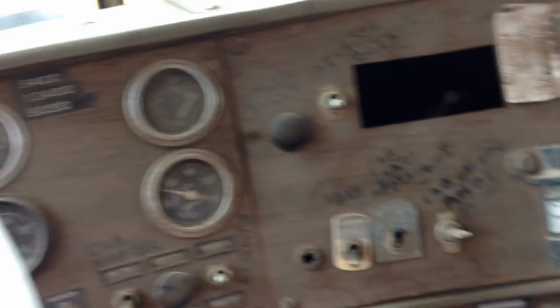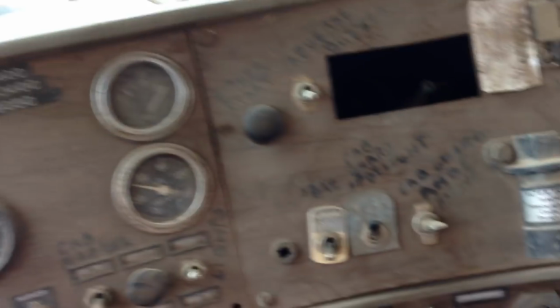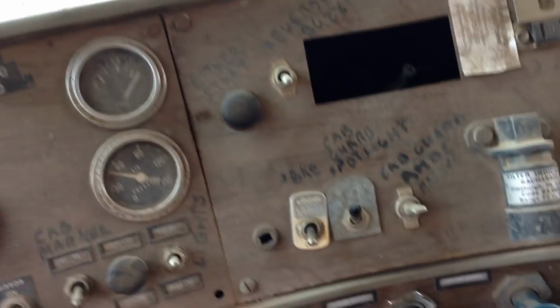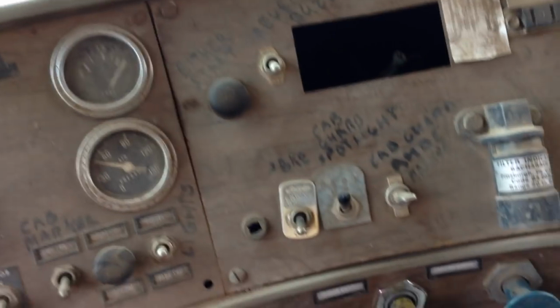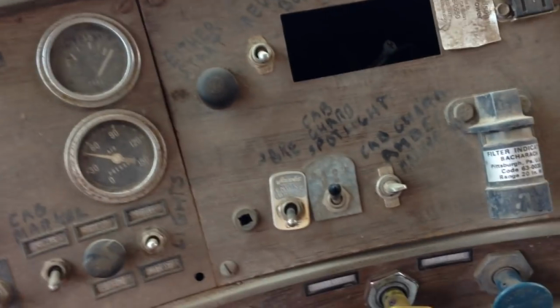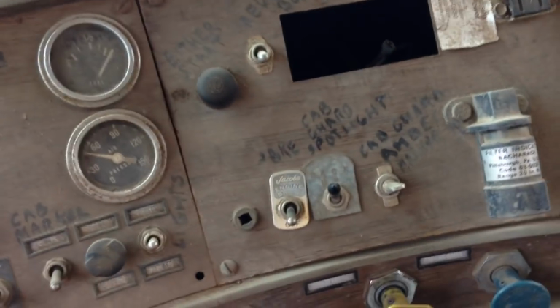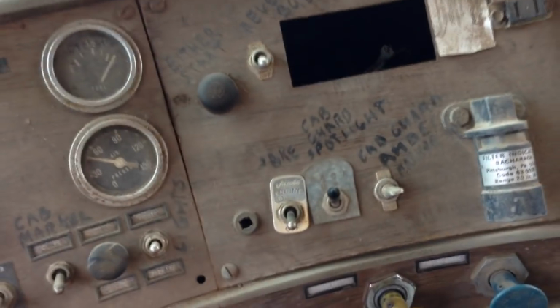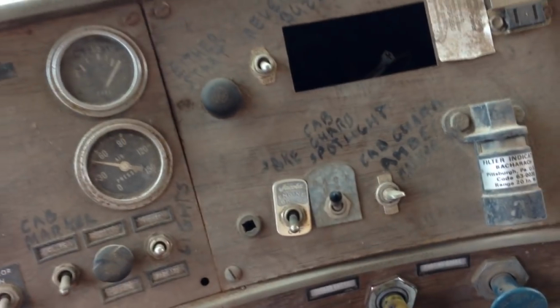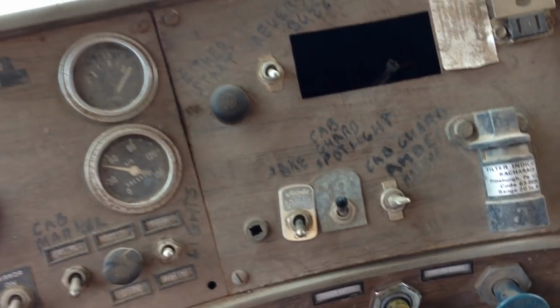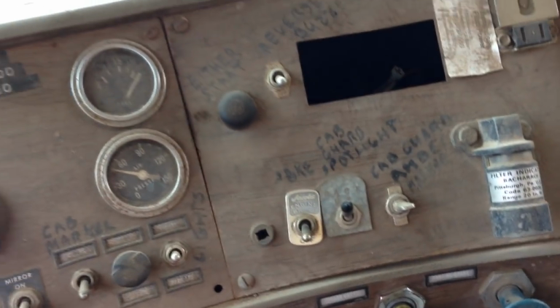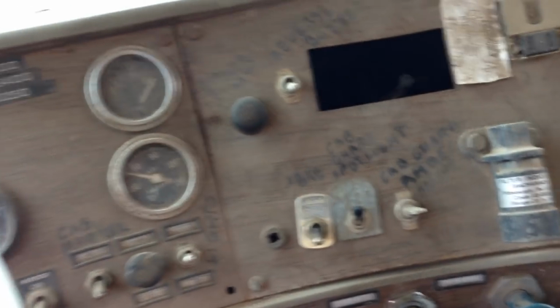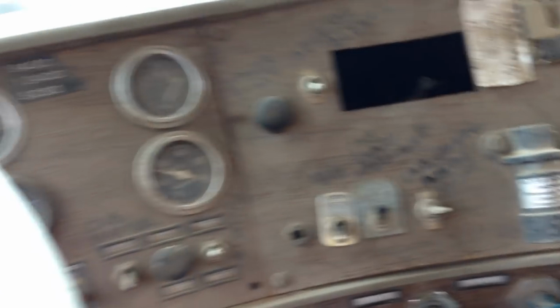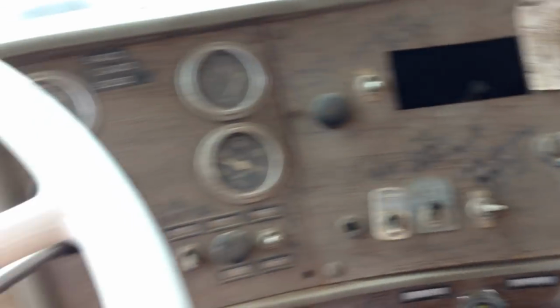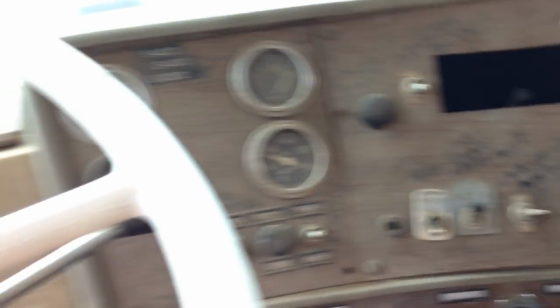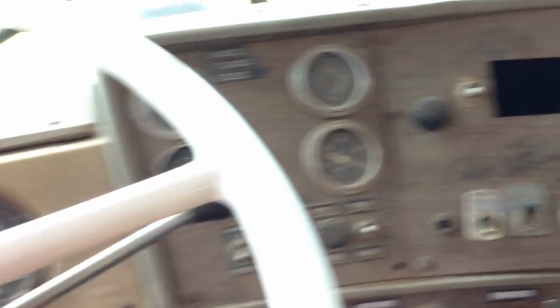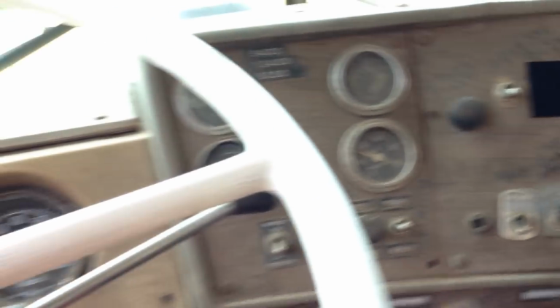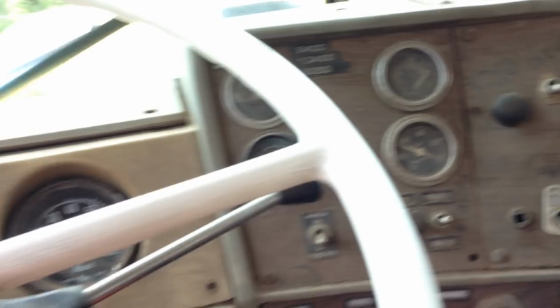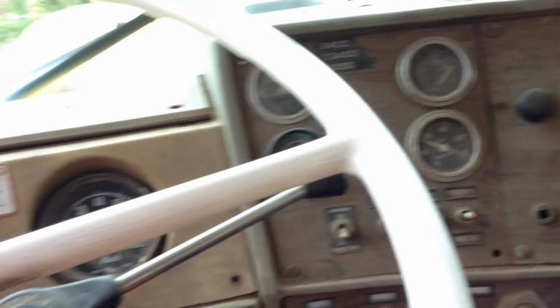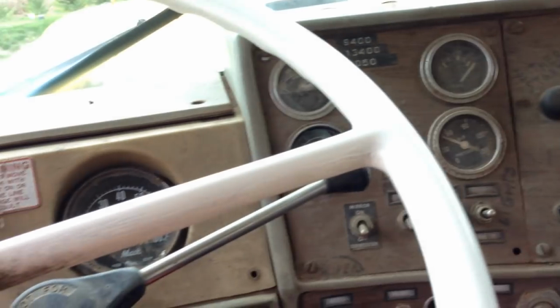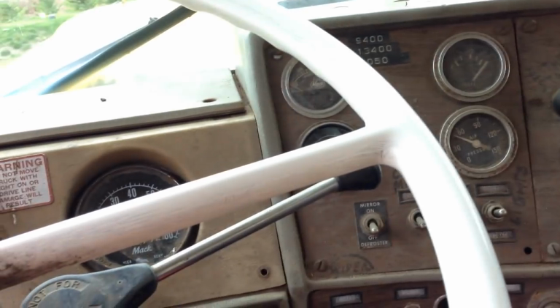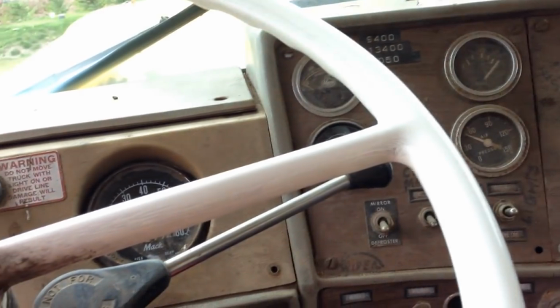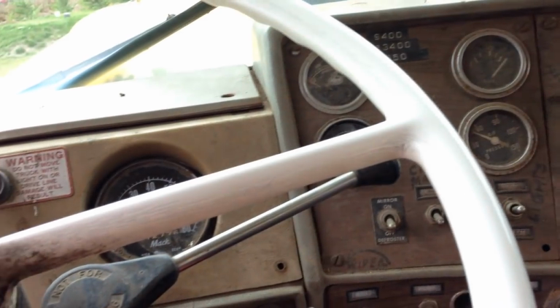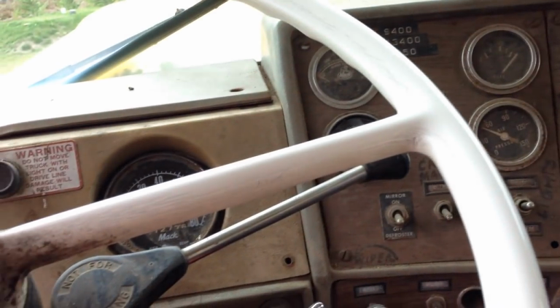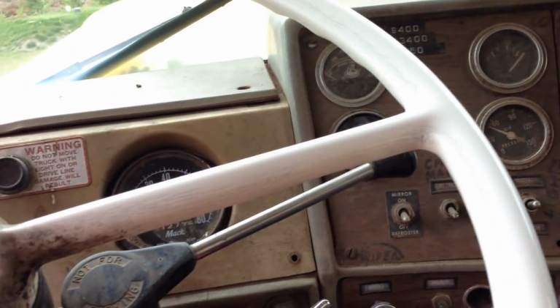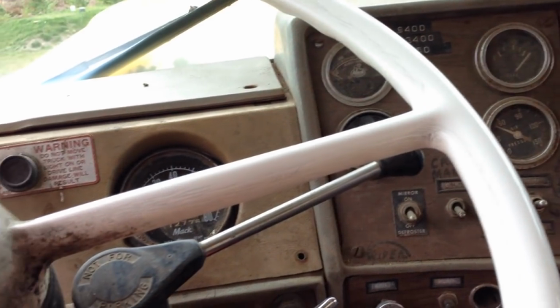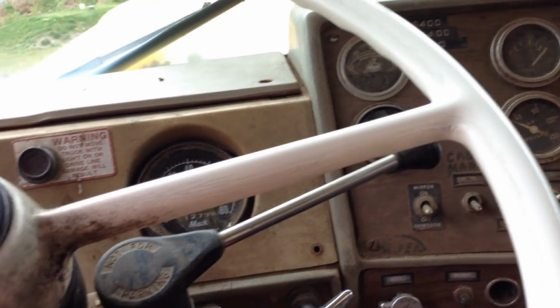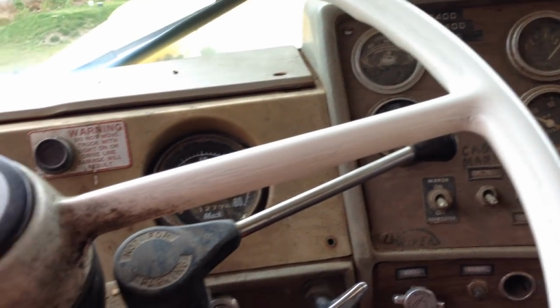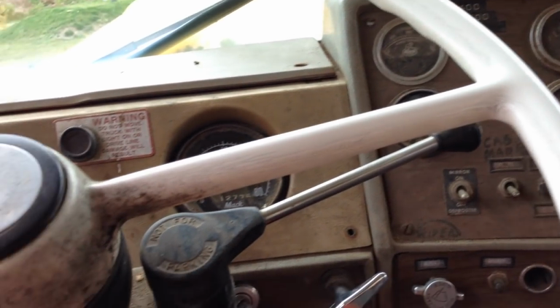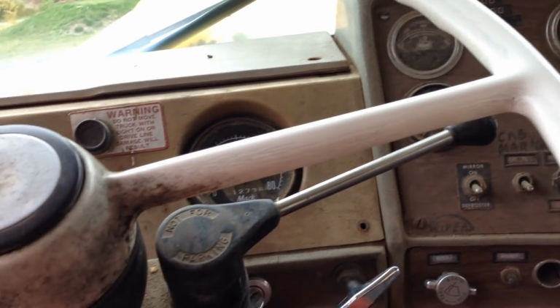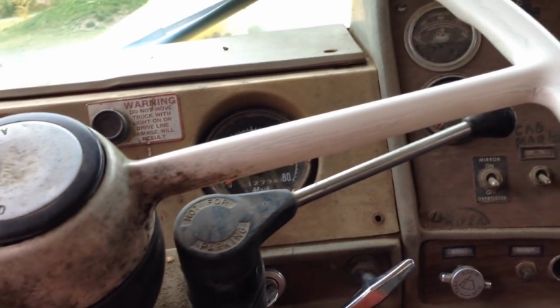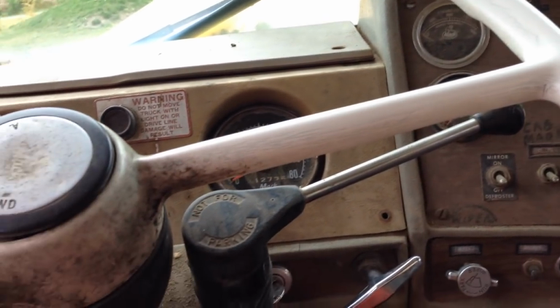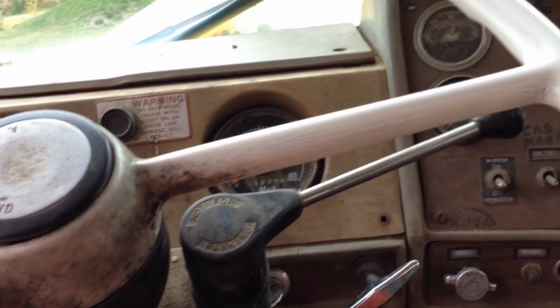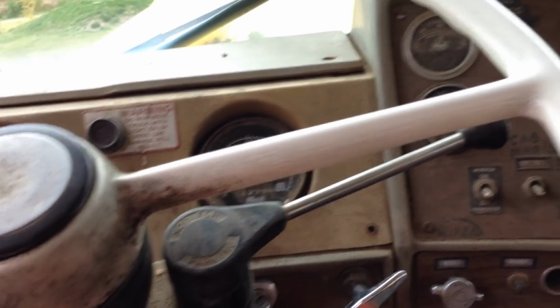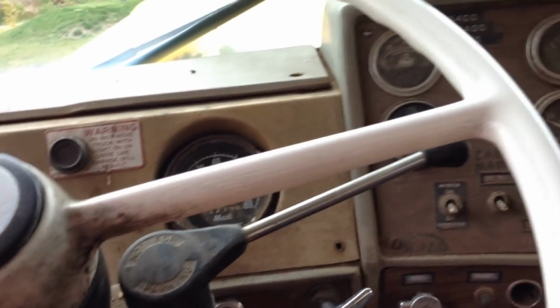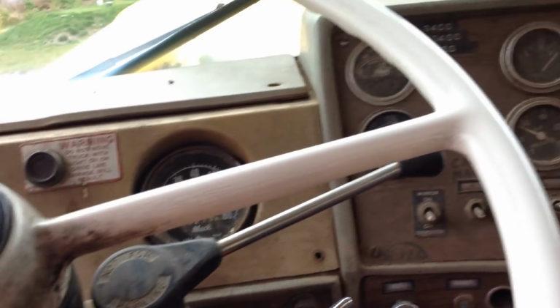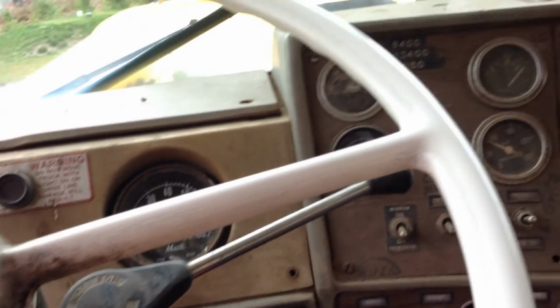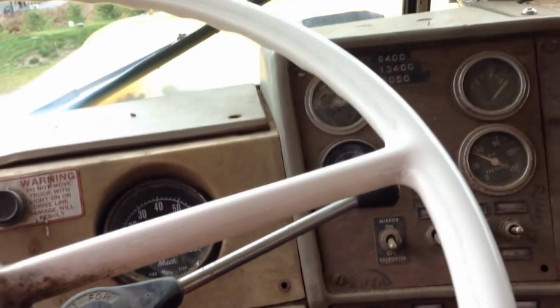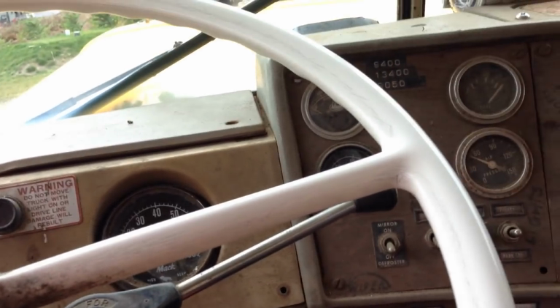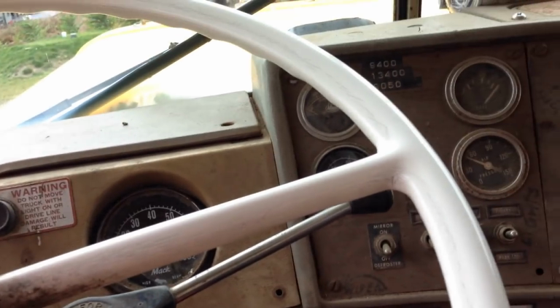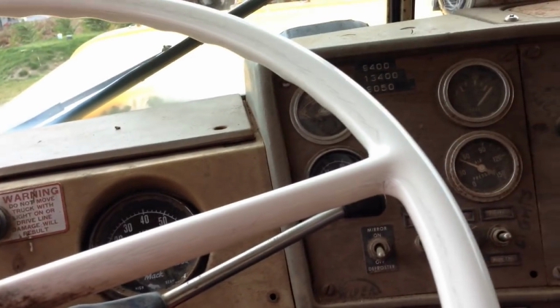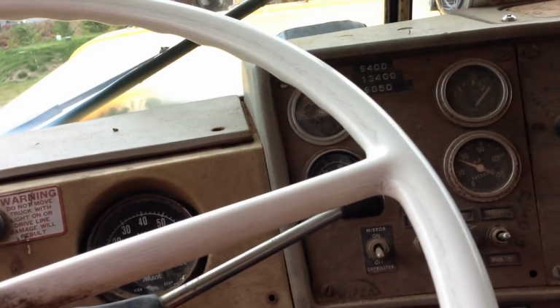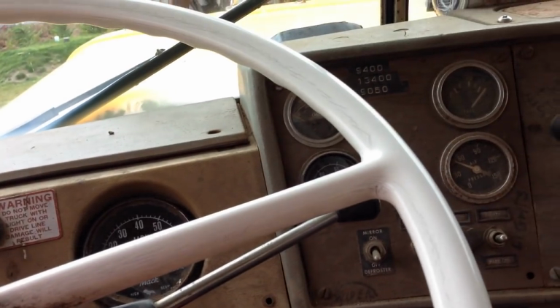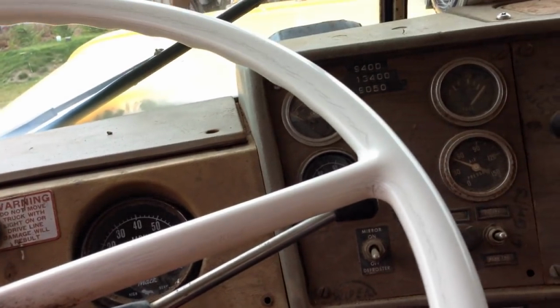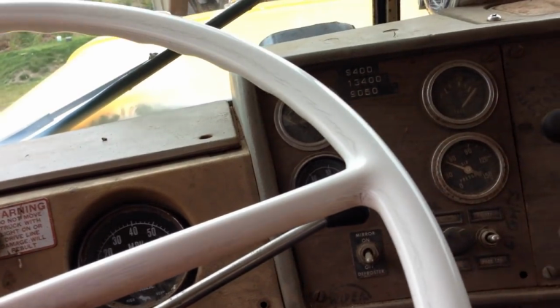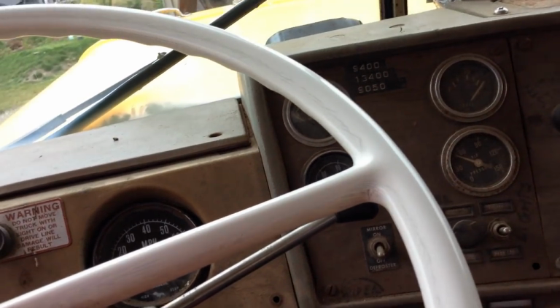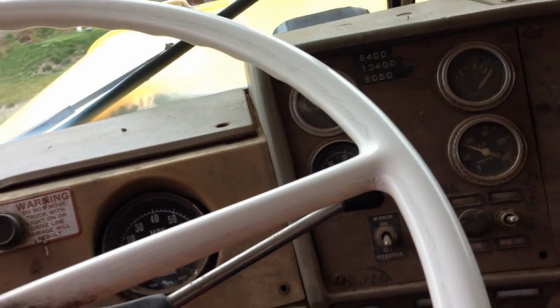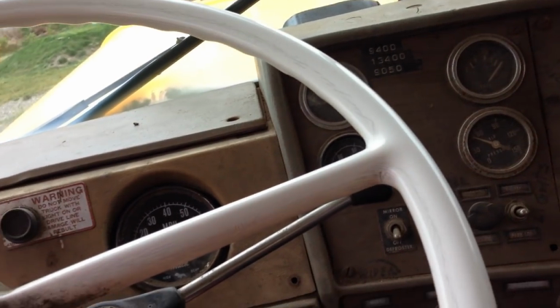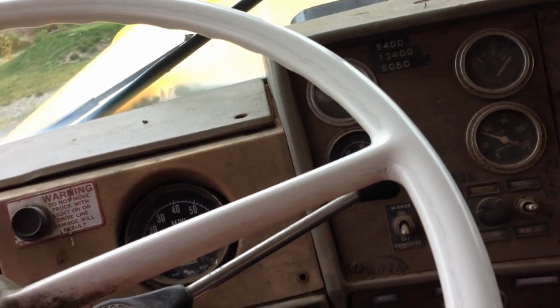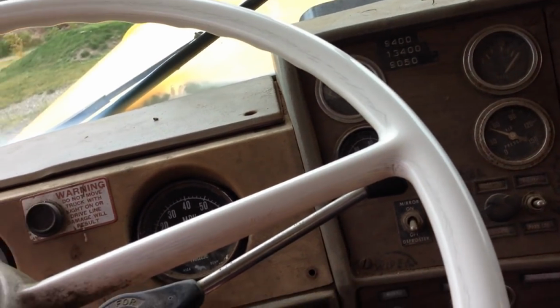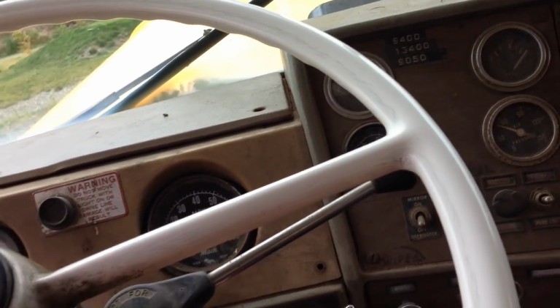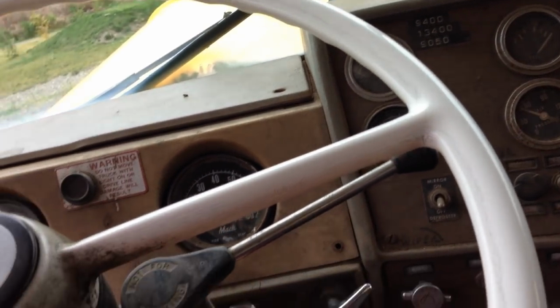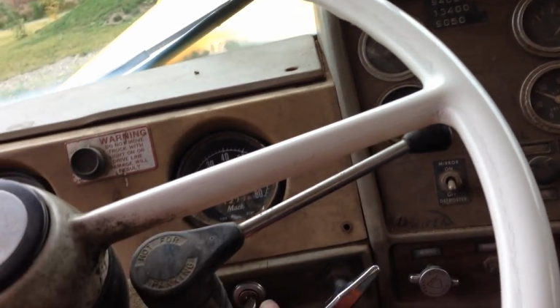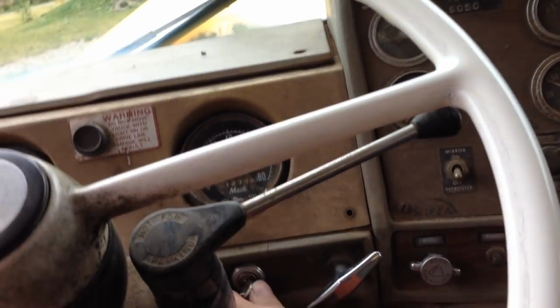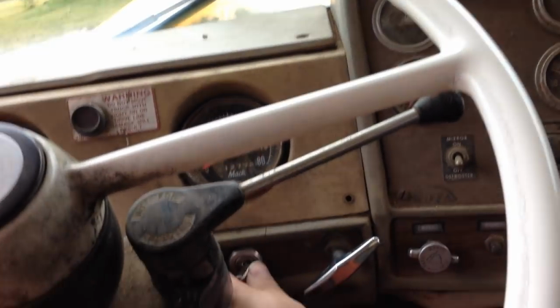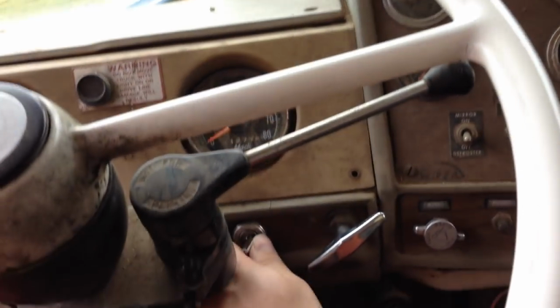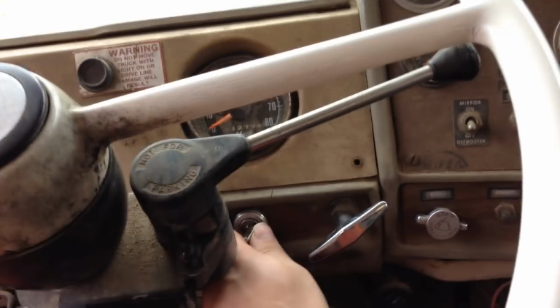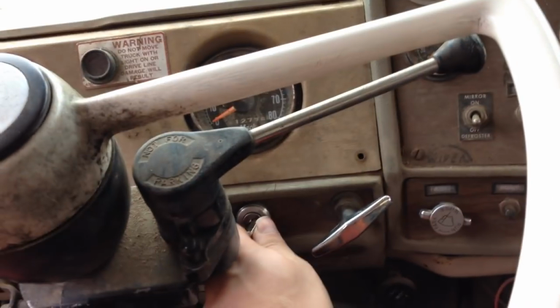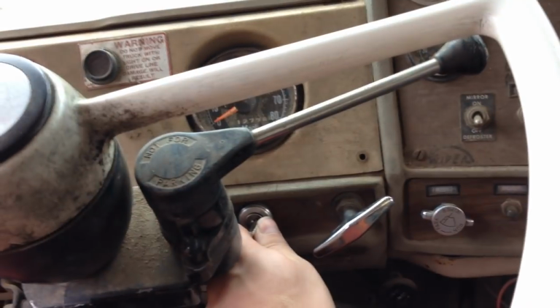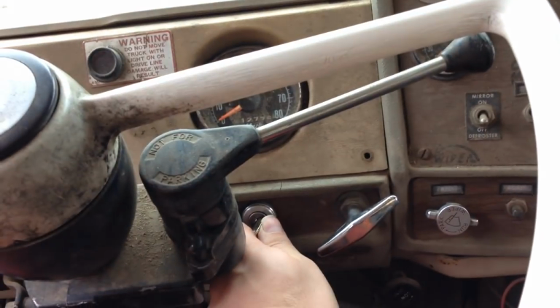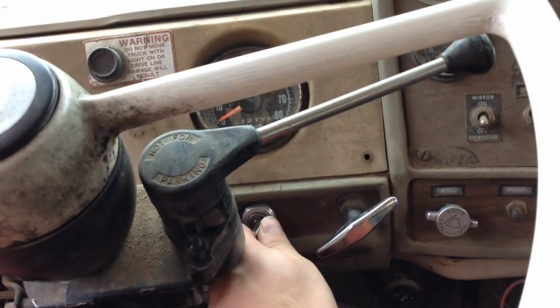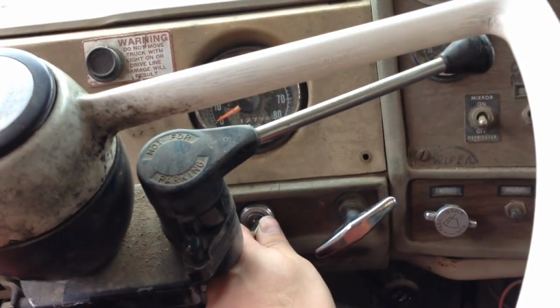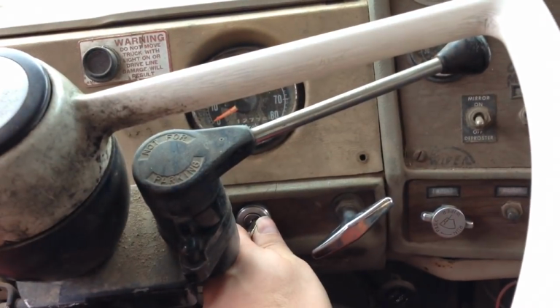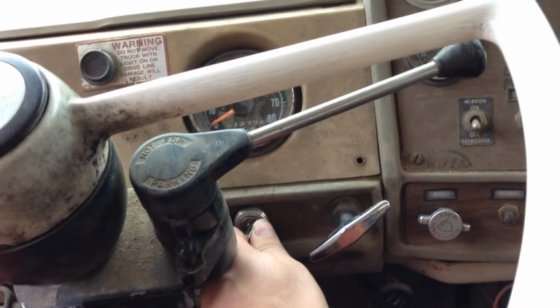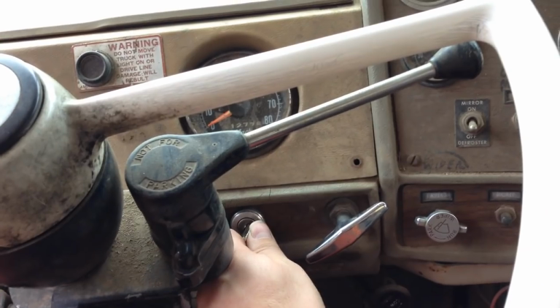I hope you enjoyed this video of this sweet old truck. Thank you for watching. Bye now.